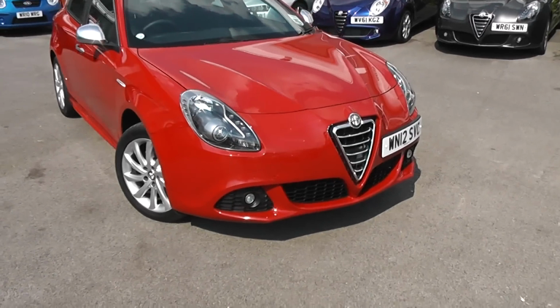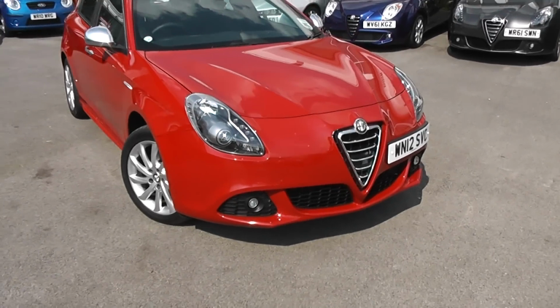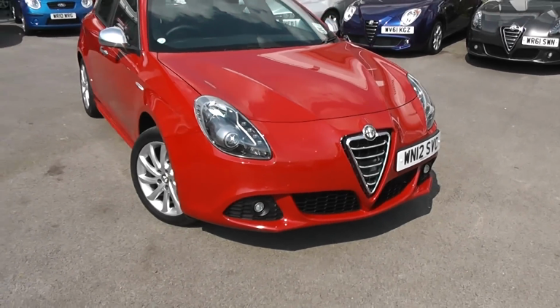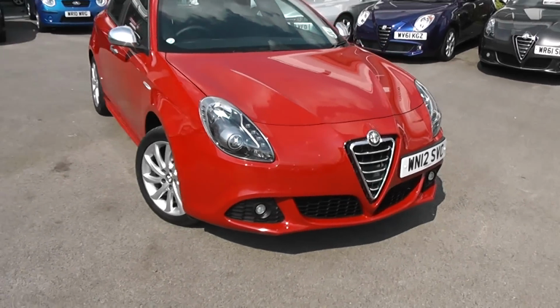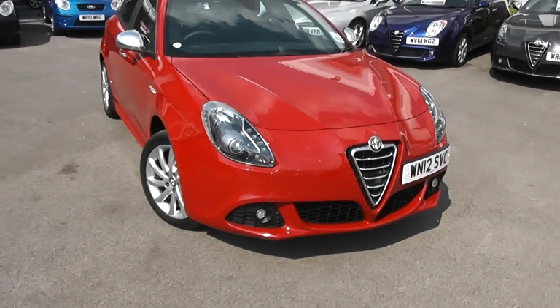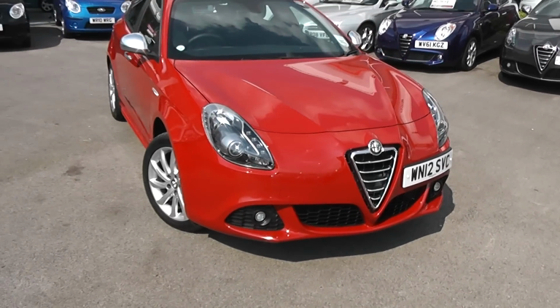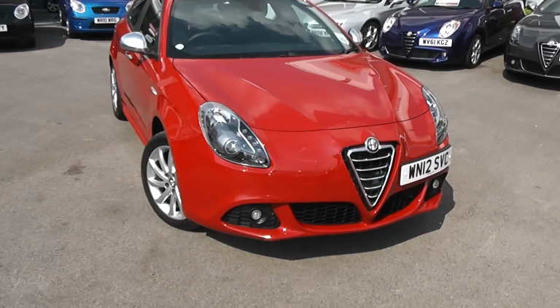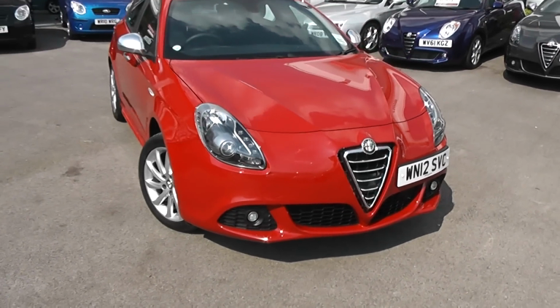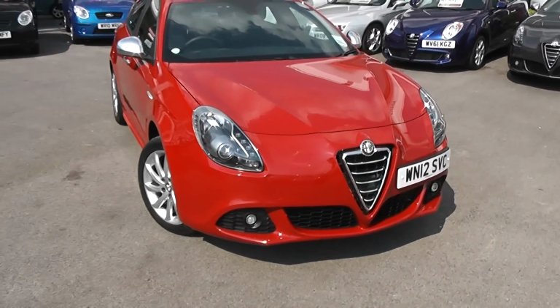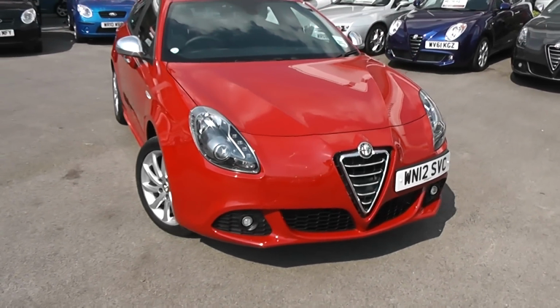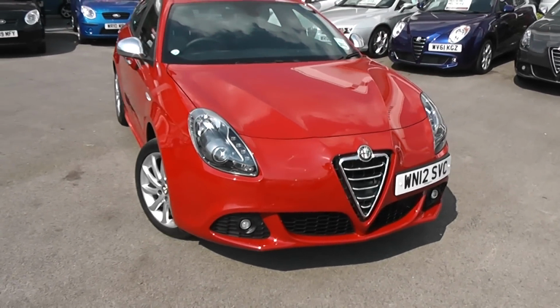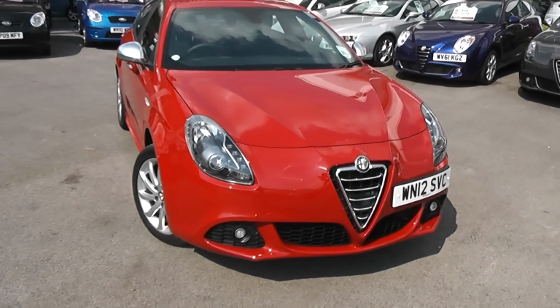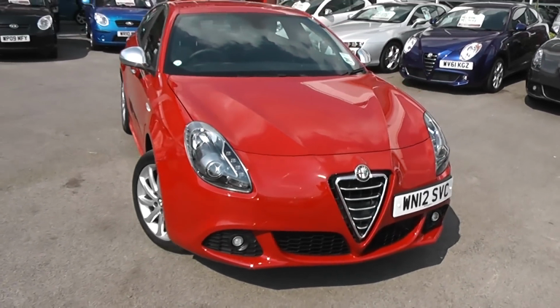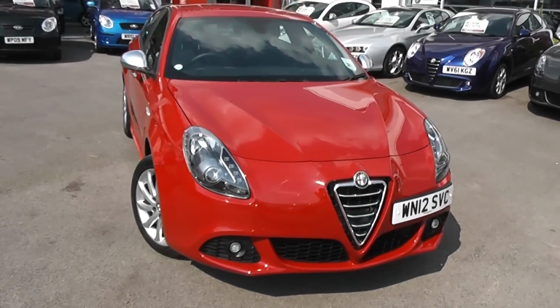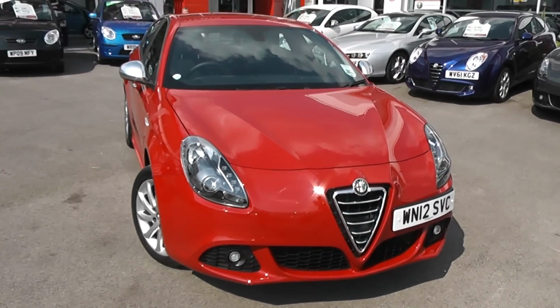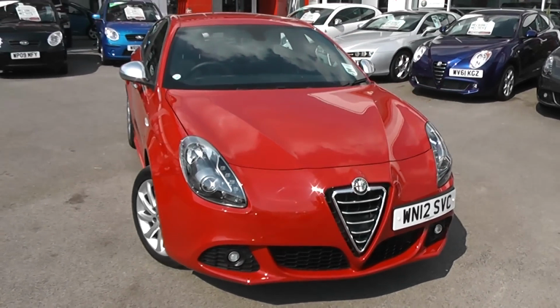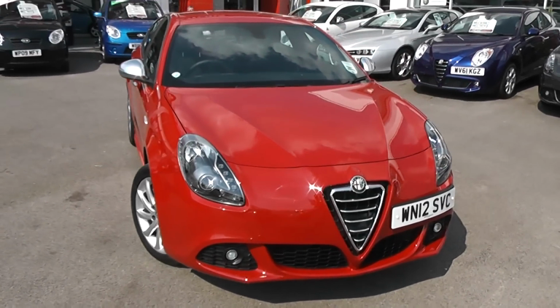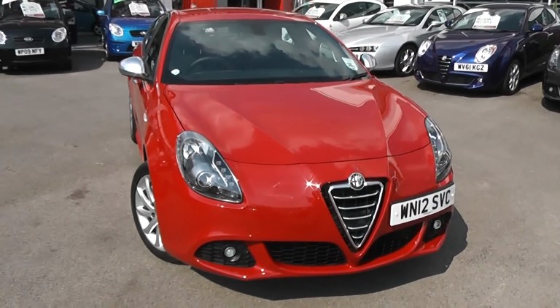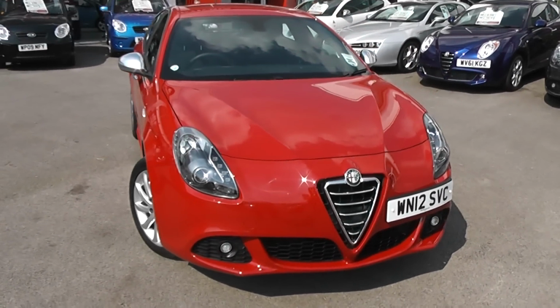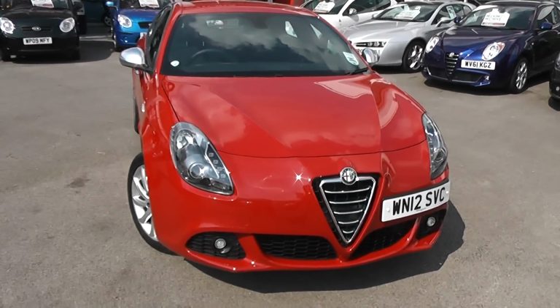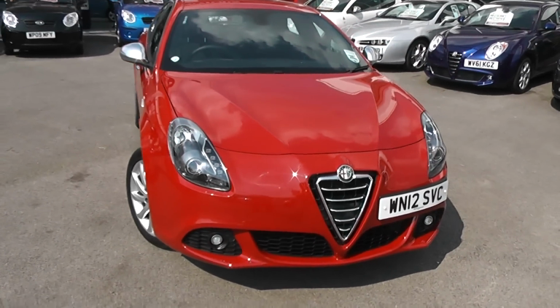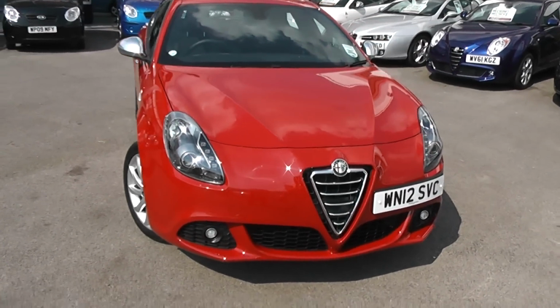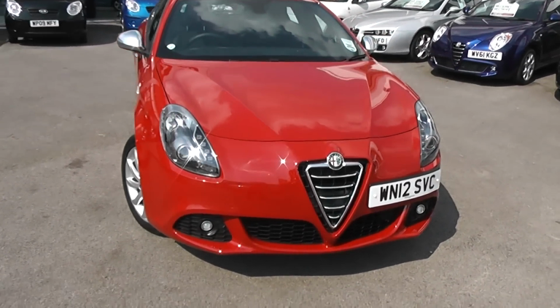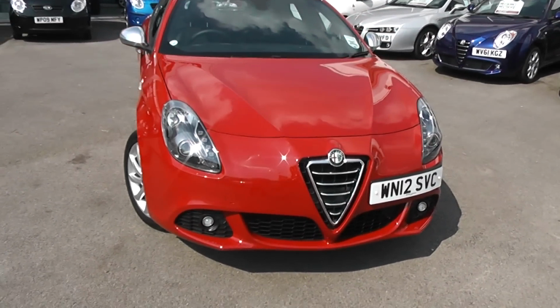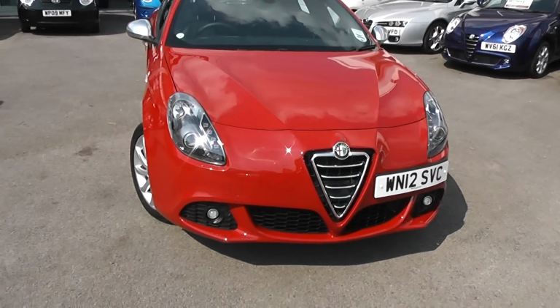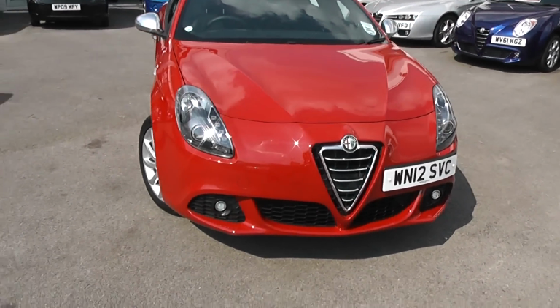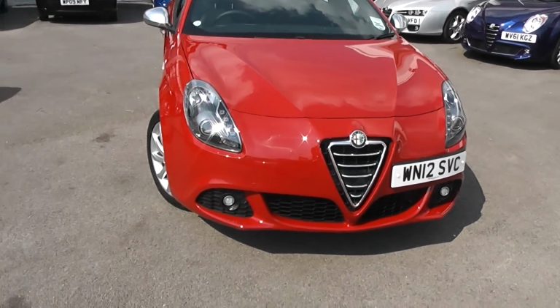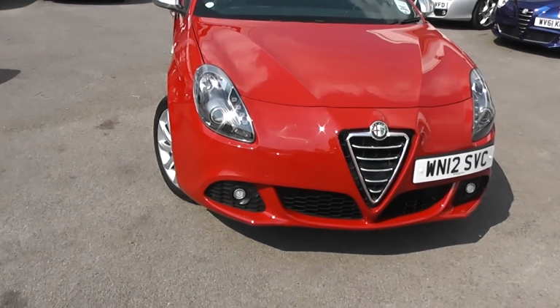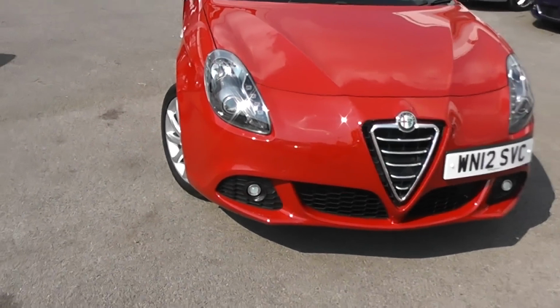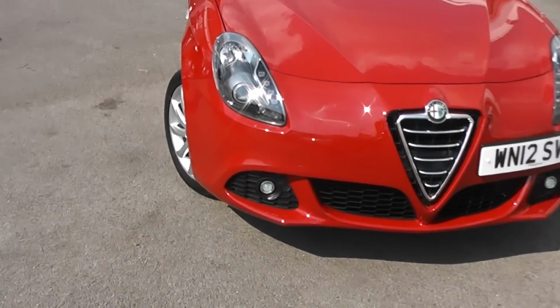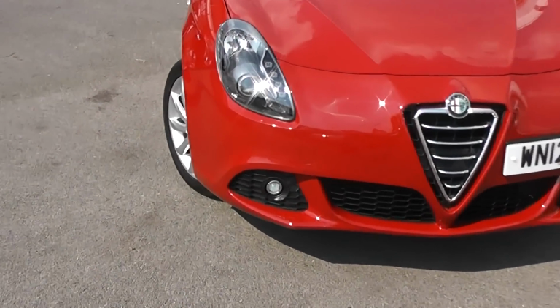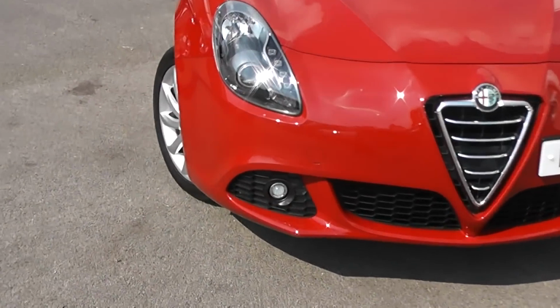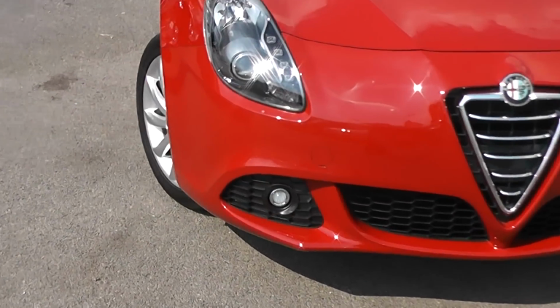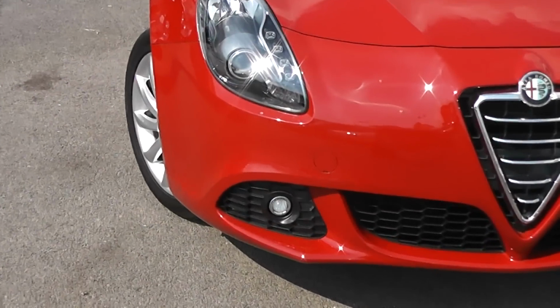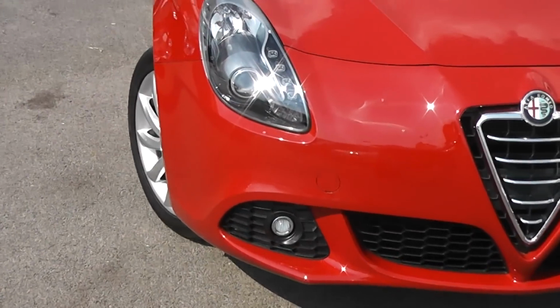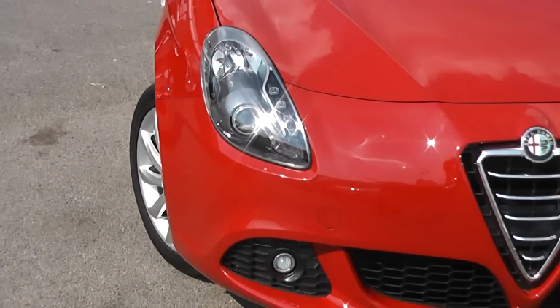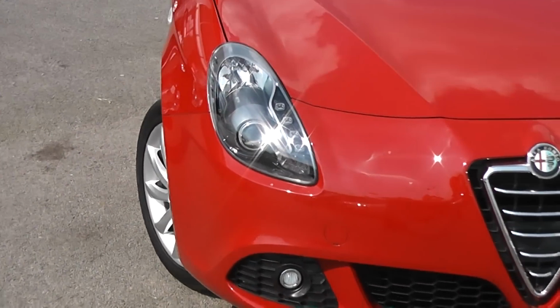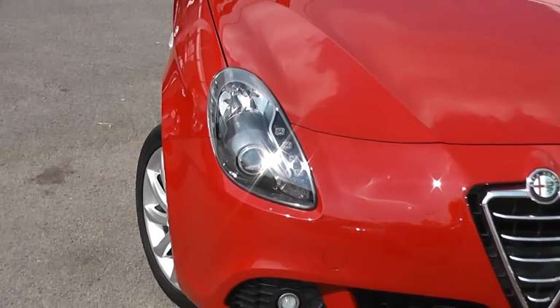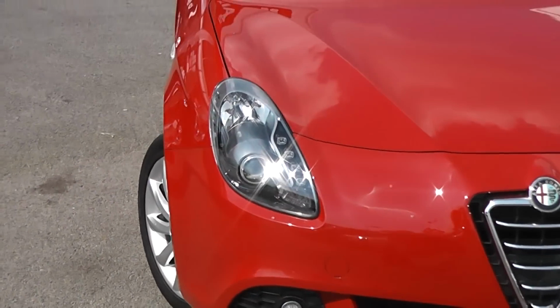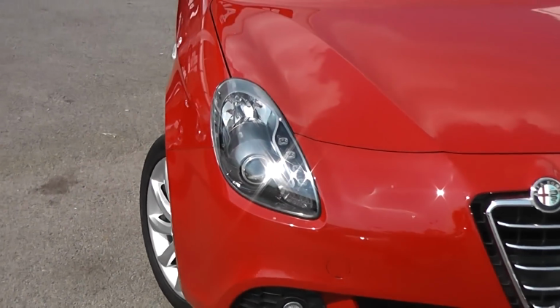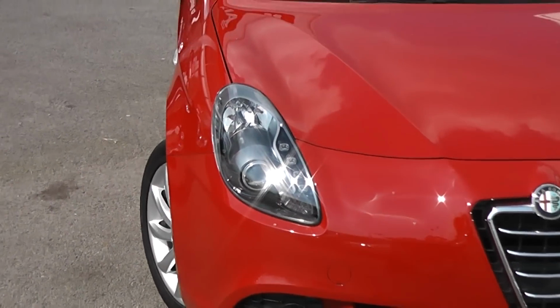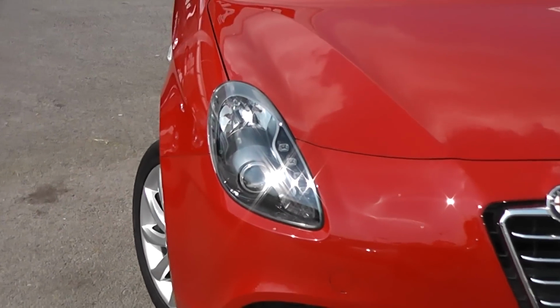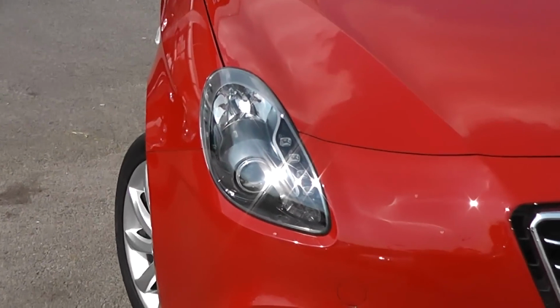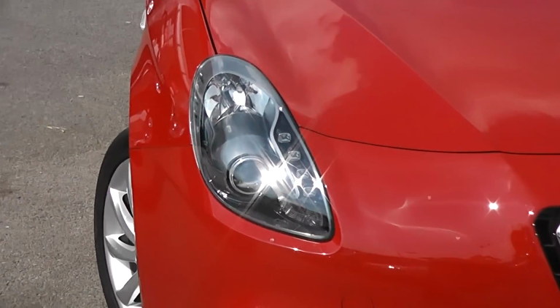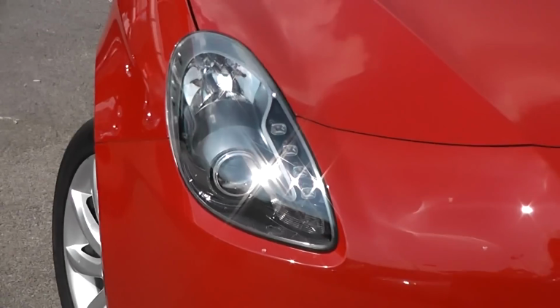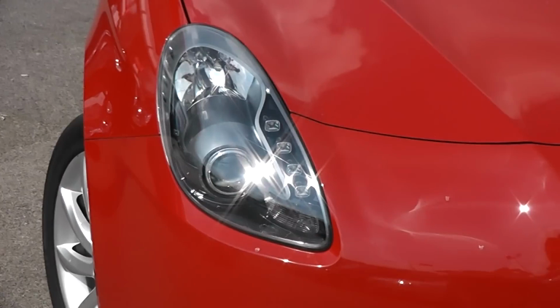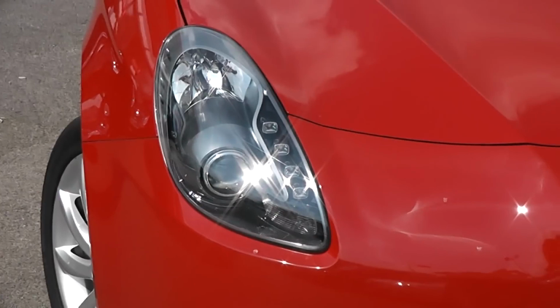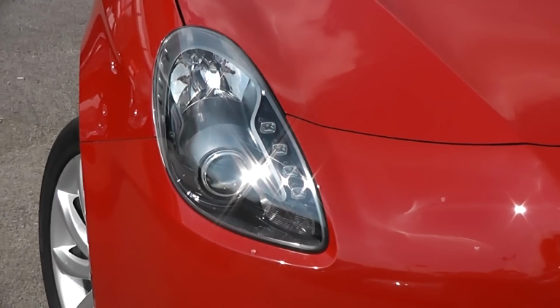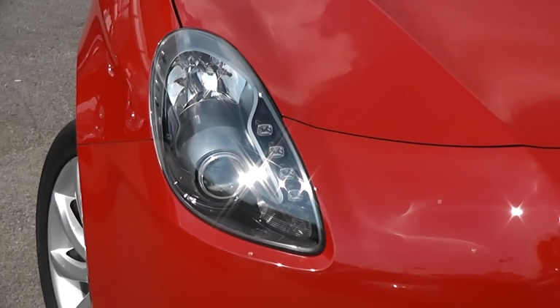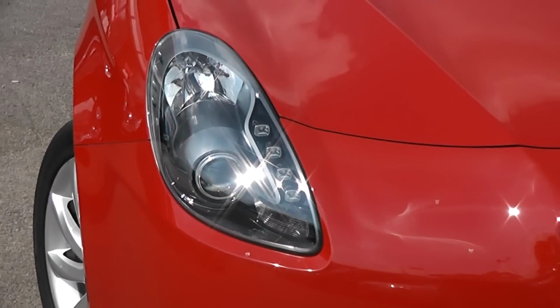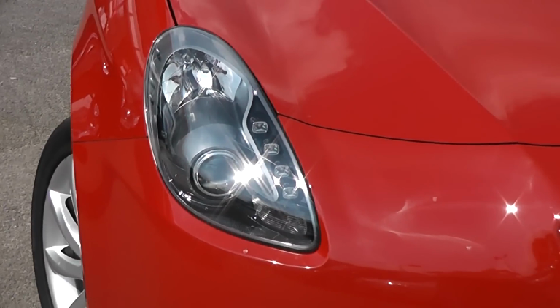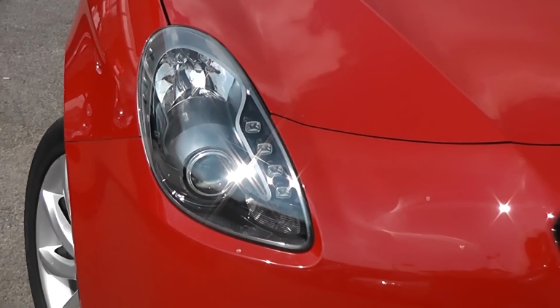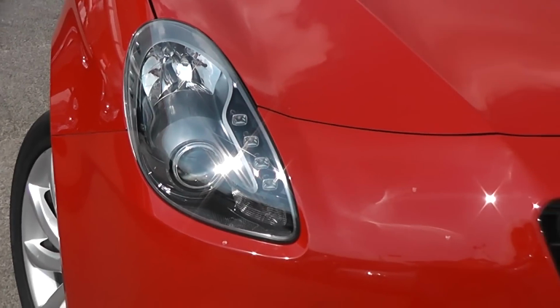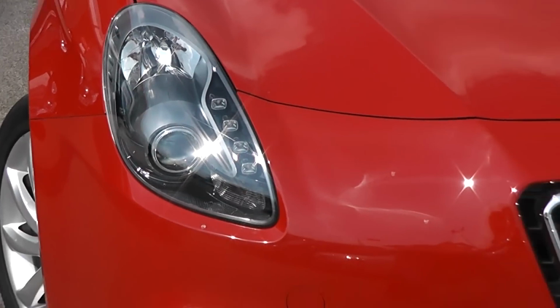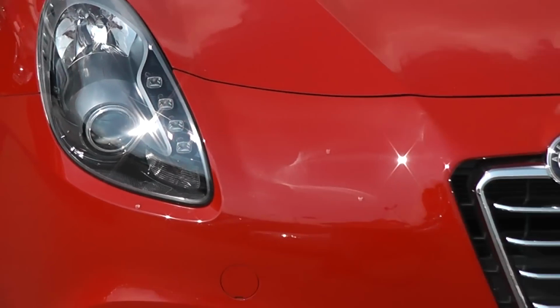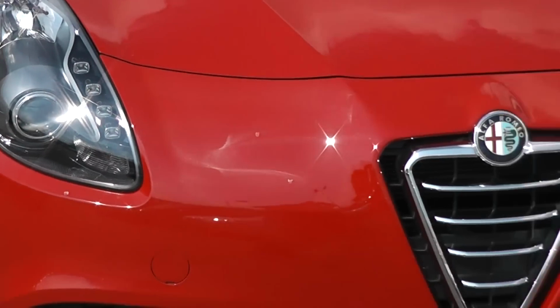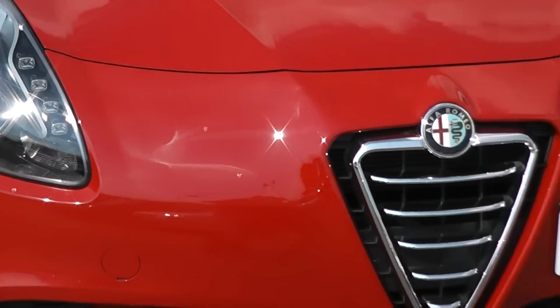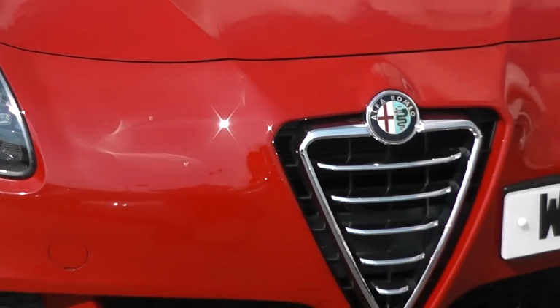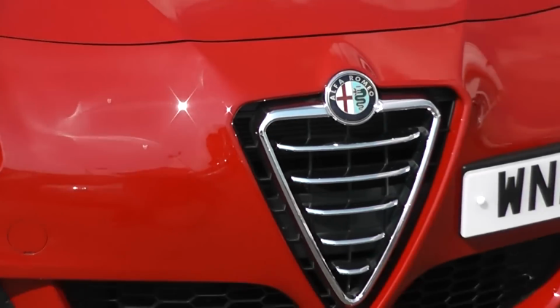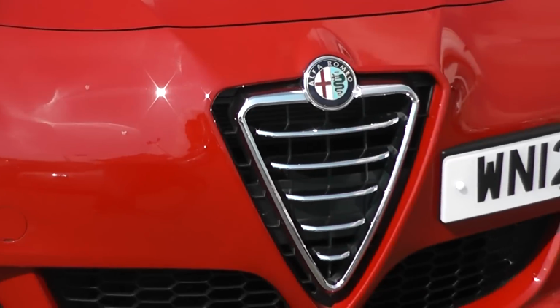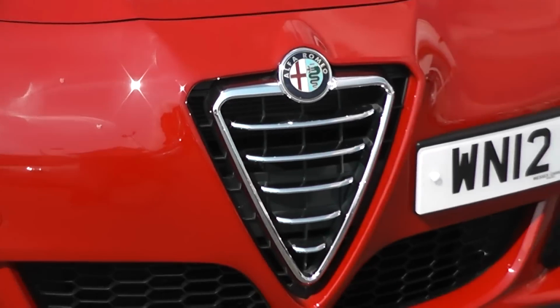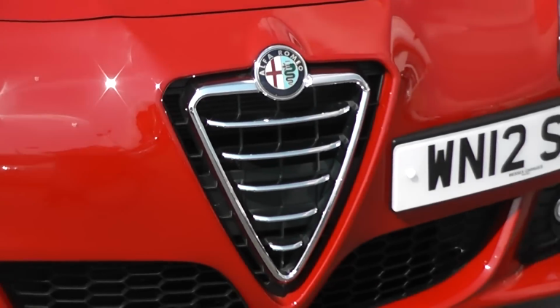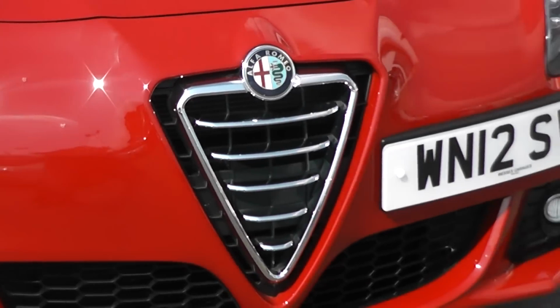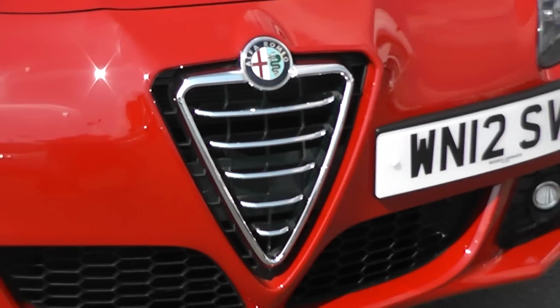This car has colour-coded bumpers. There's front fog lights, angel lights, and front headlights as well, and a chrome grille.